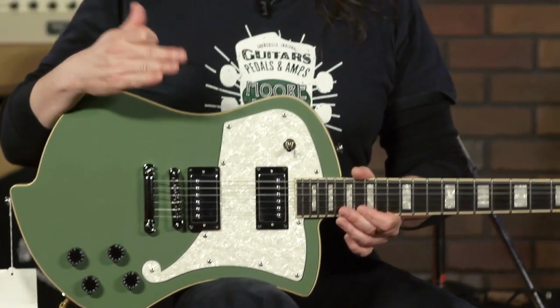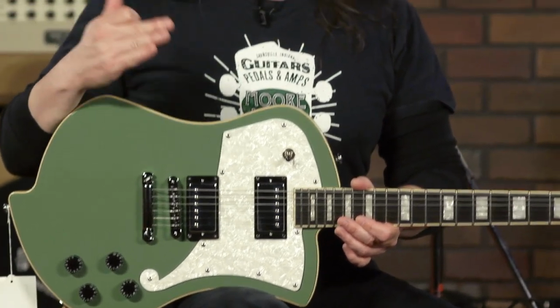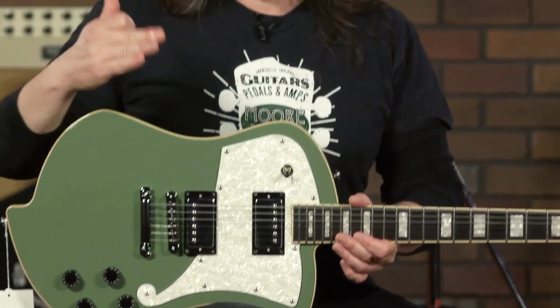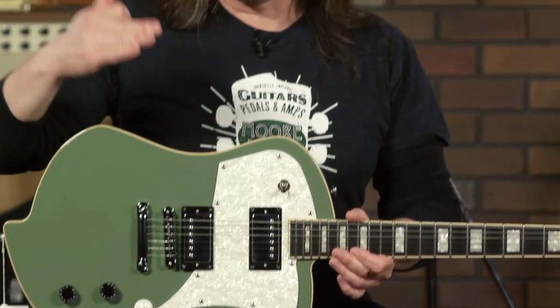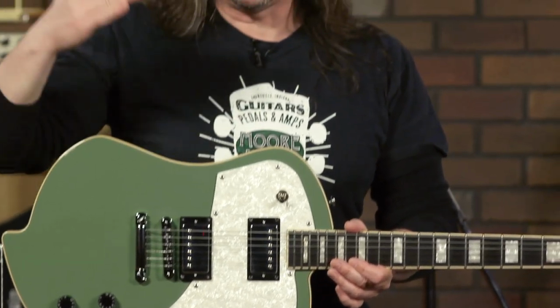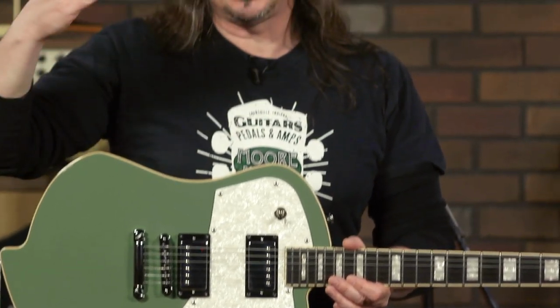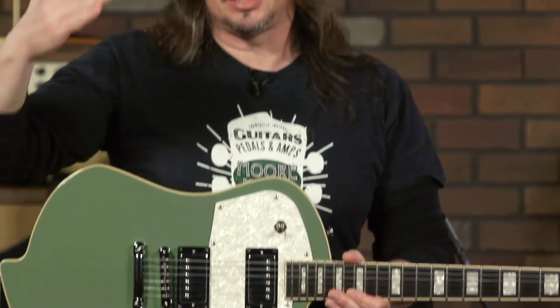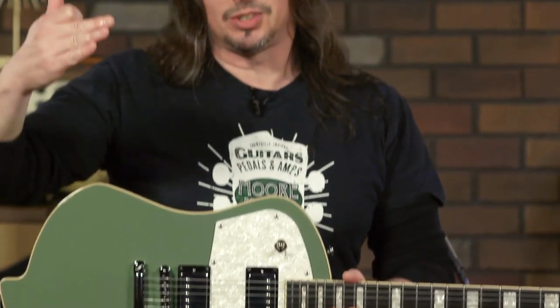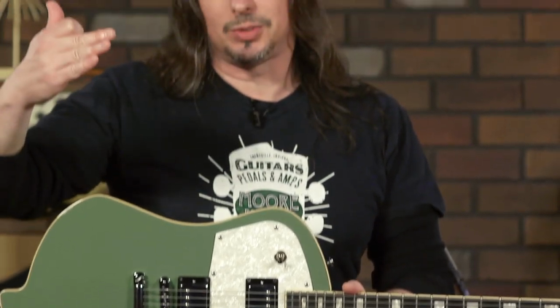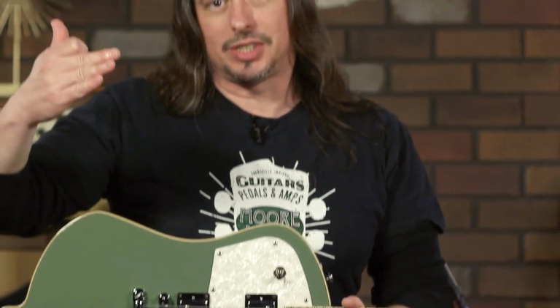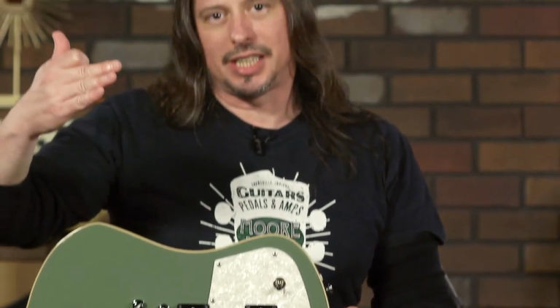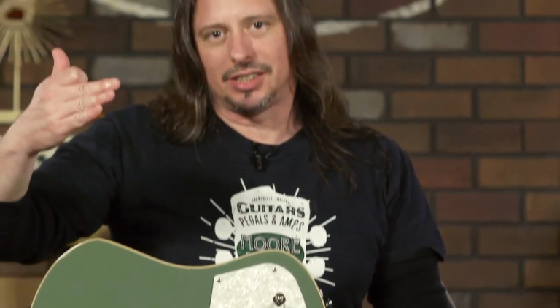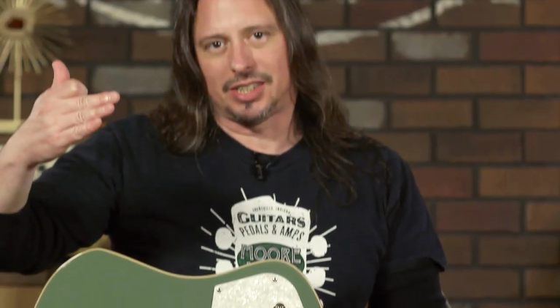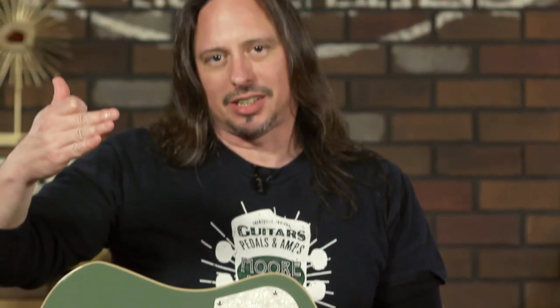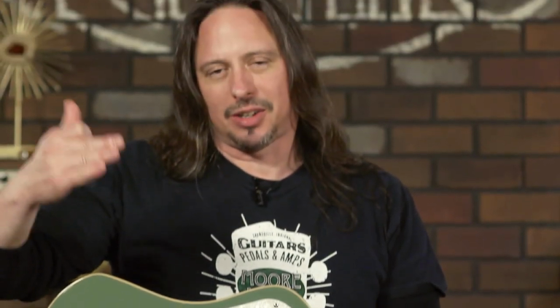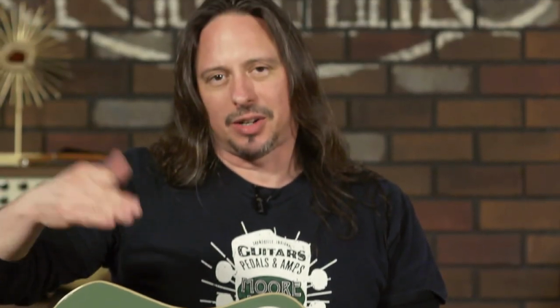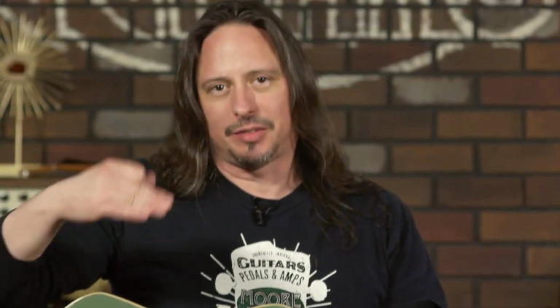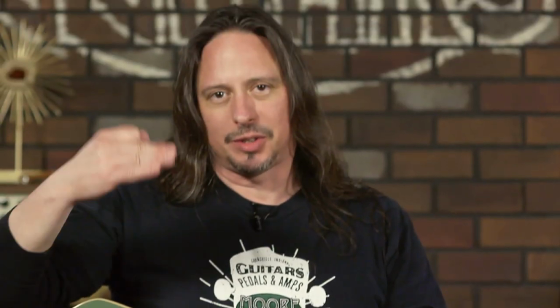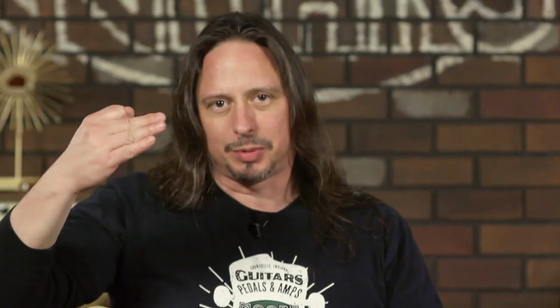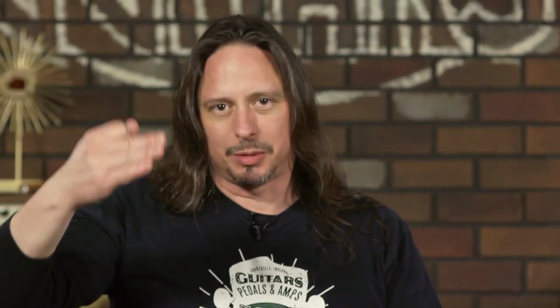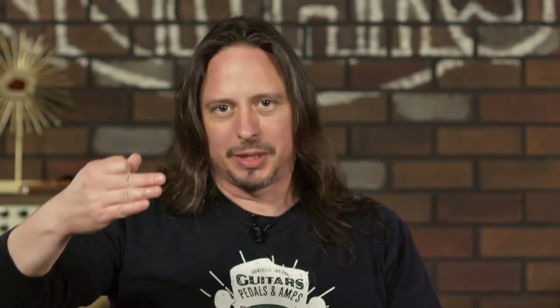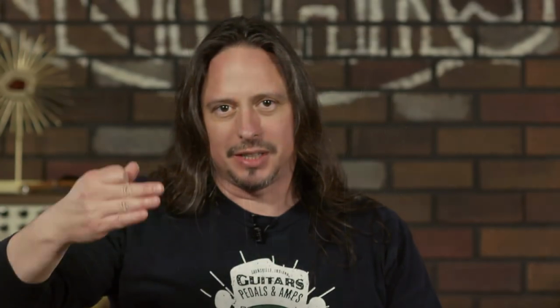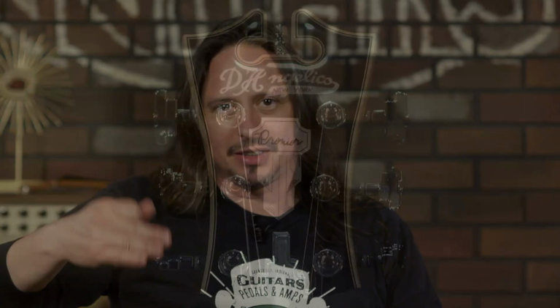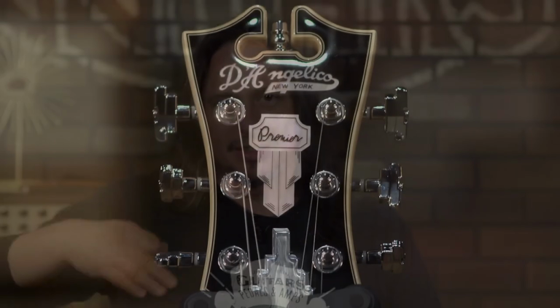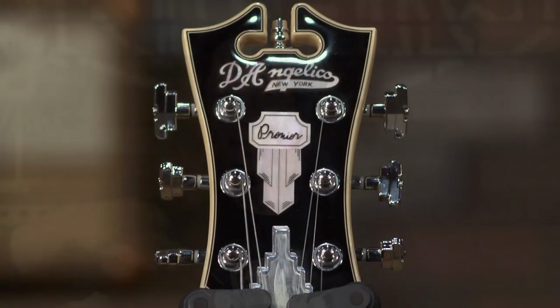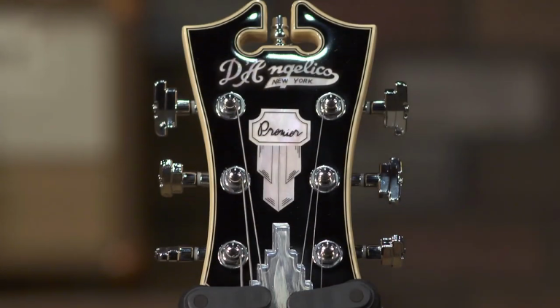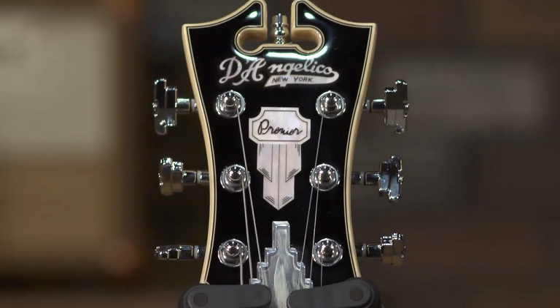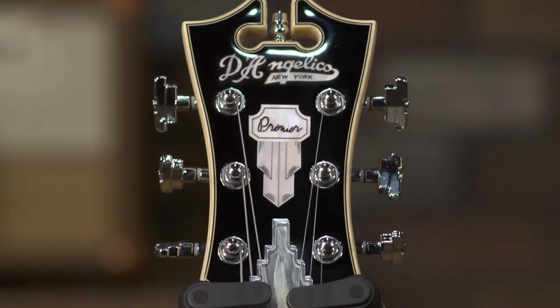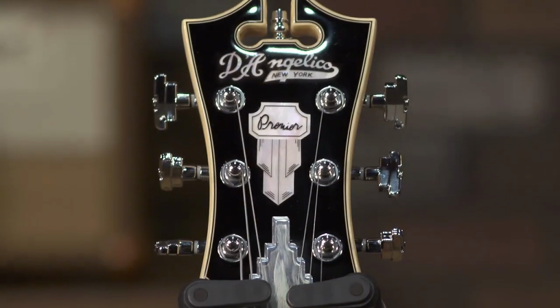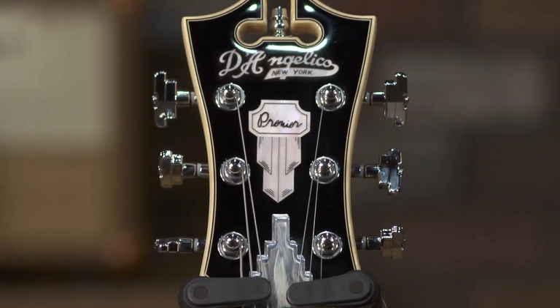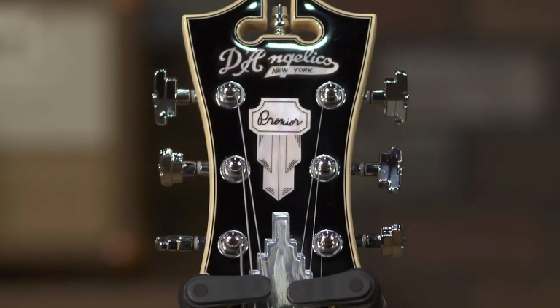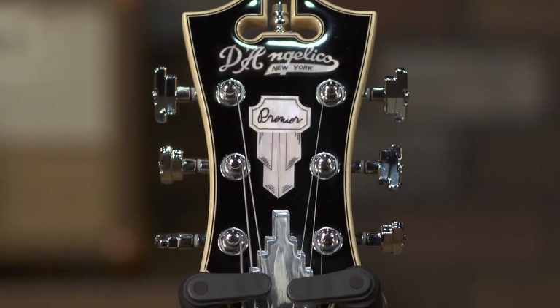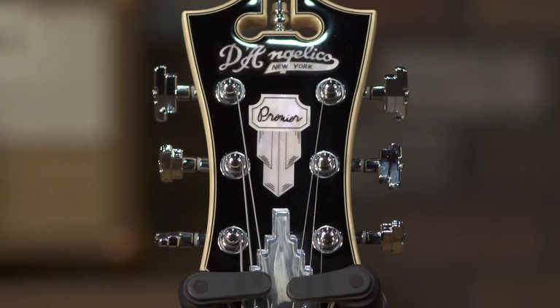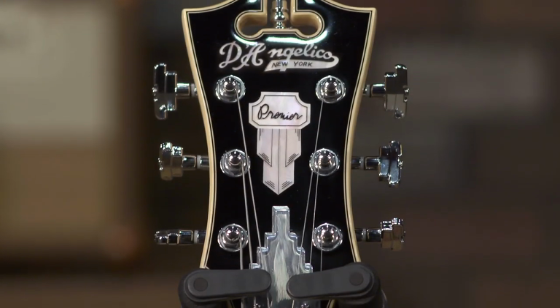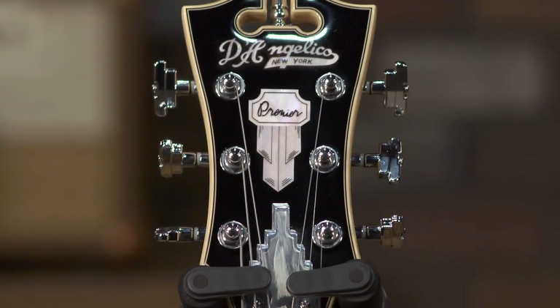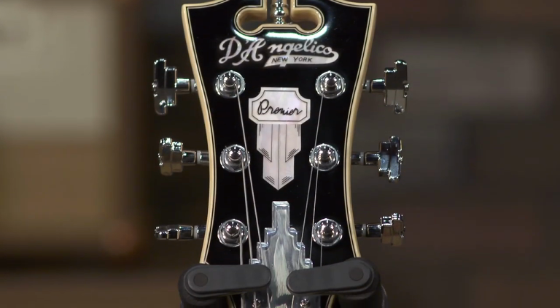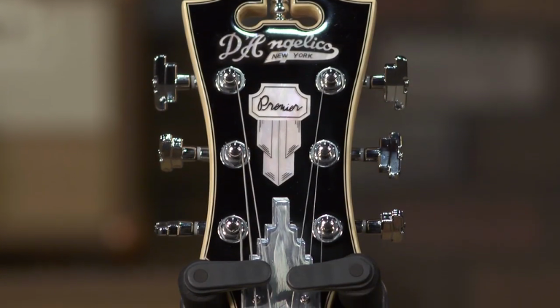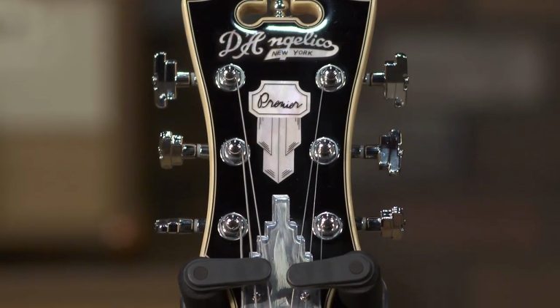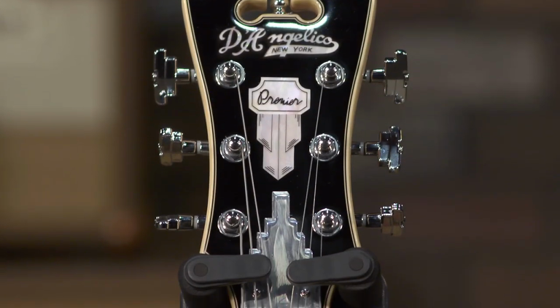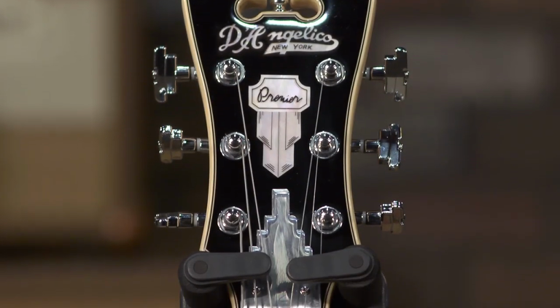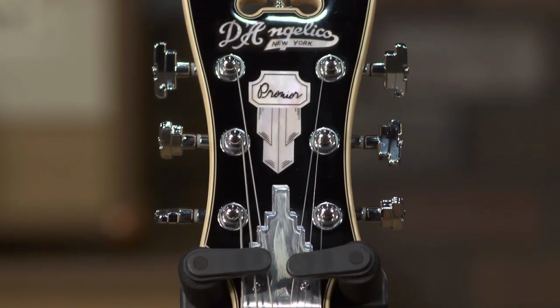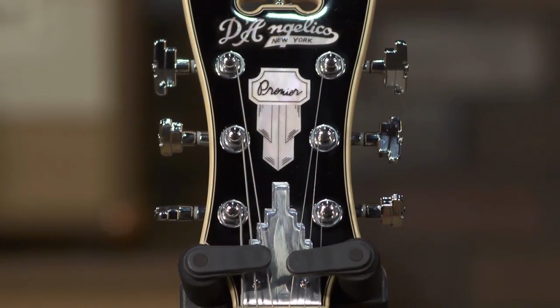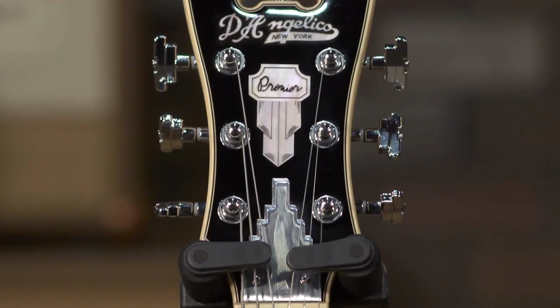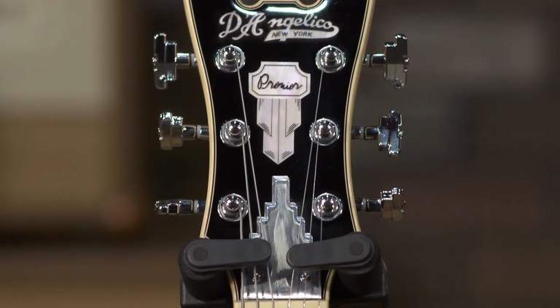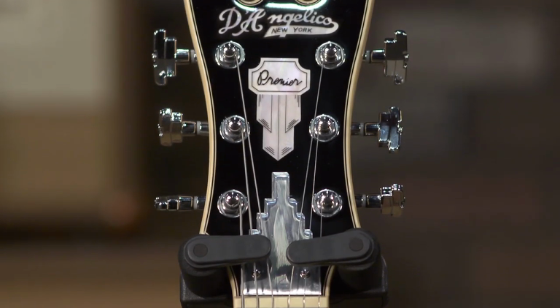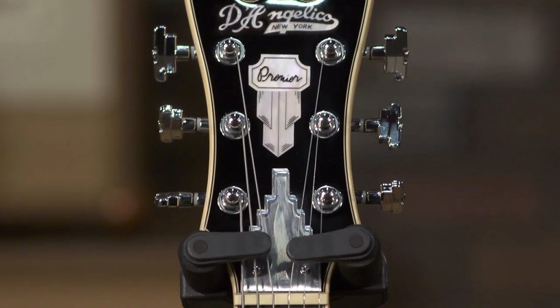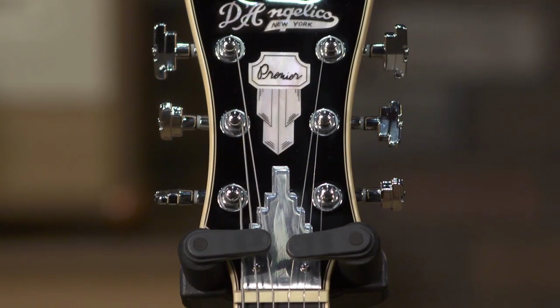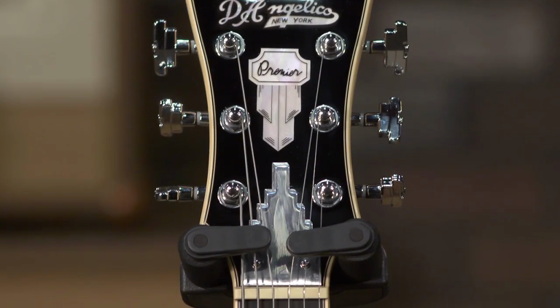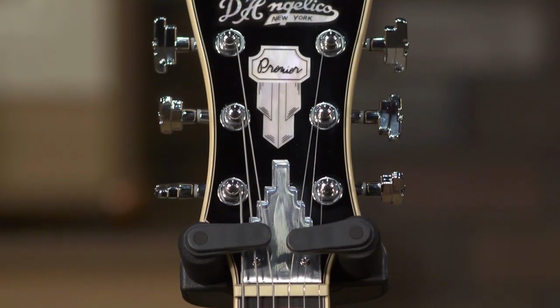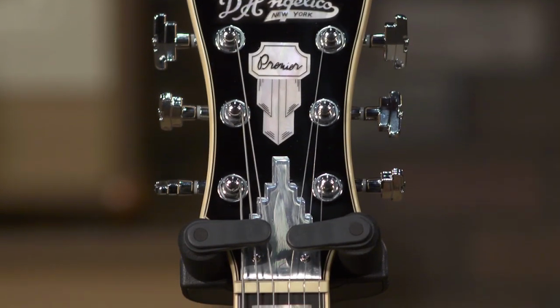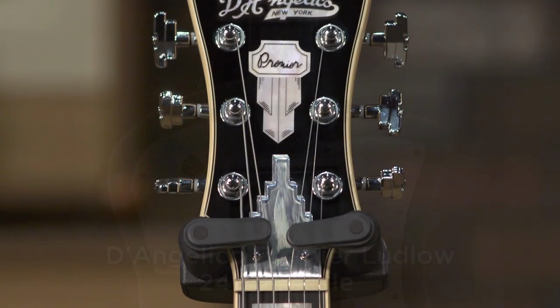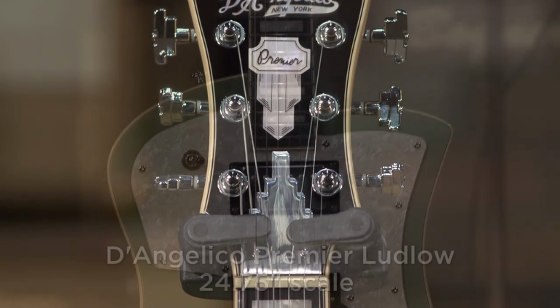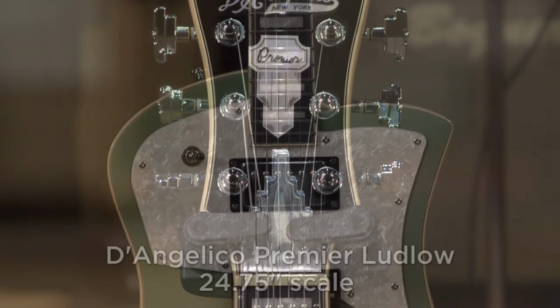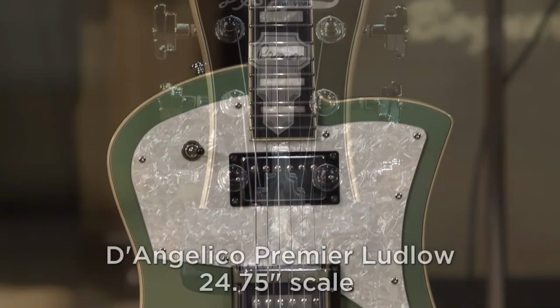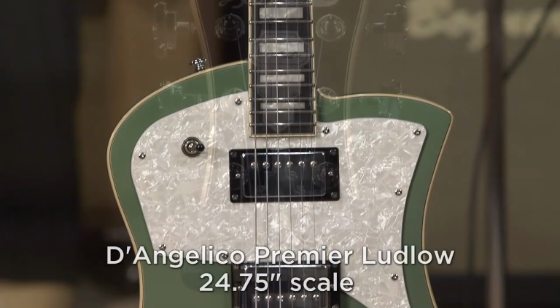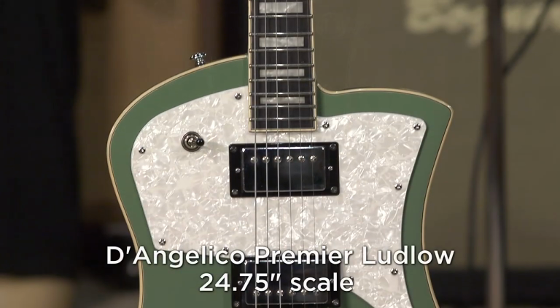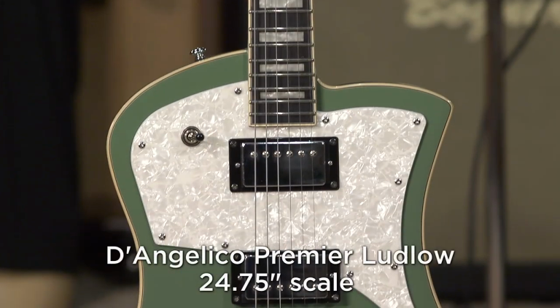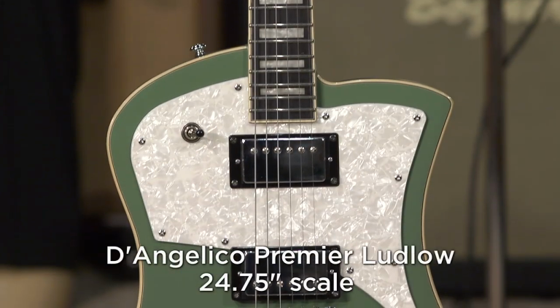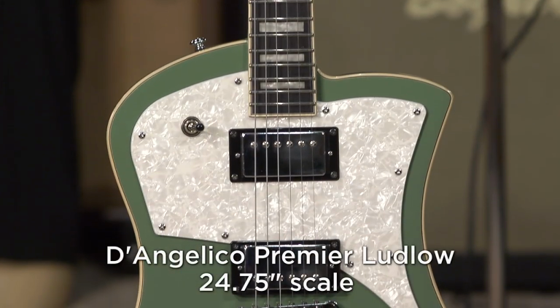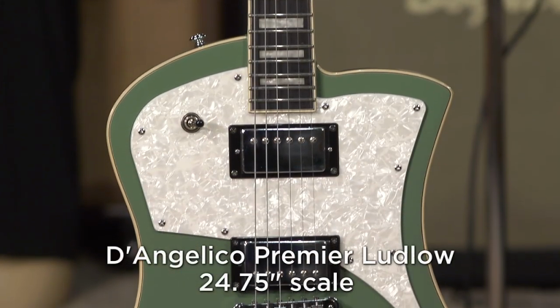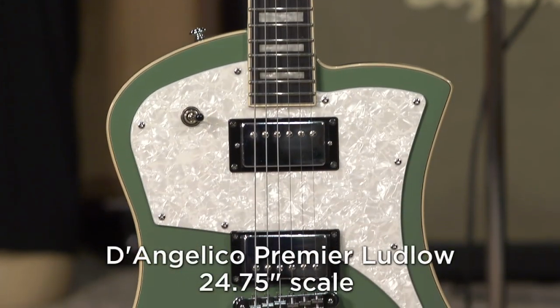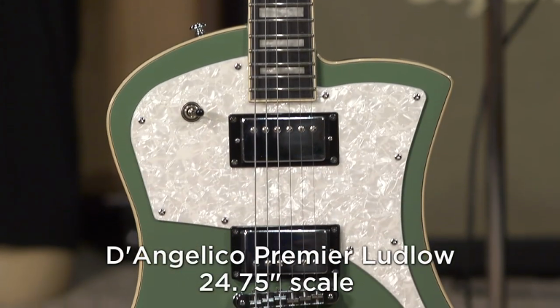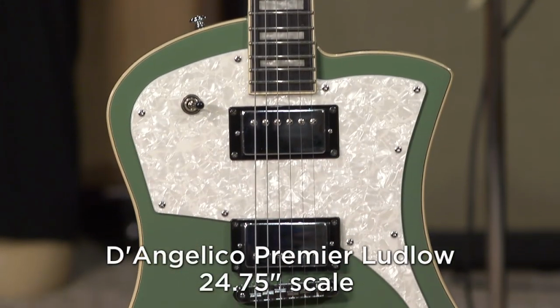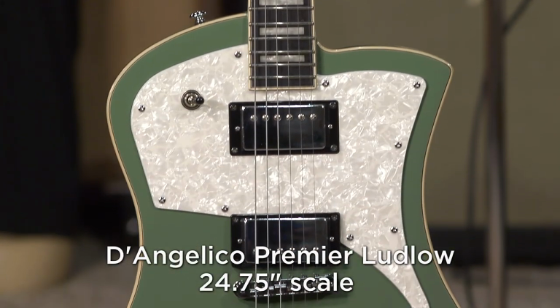So that's three tiers with D'Angelico. You have your Premier, your Deluxe, and your XL. All right, this is where they start.